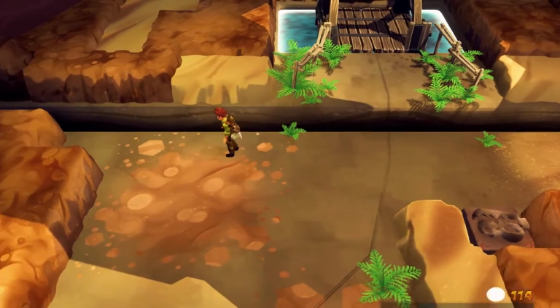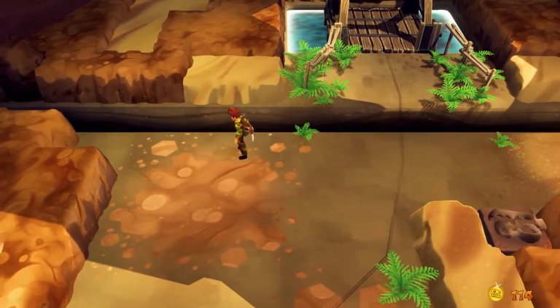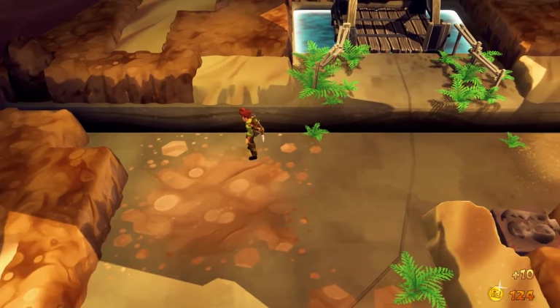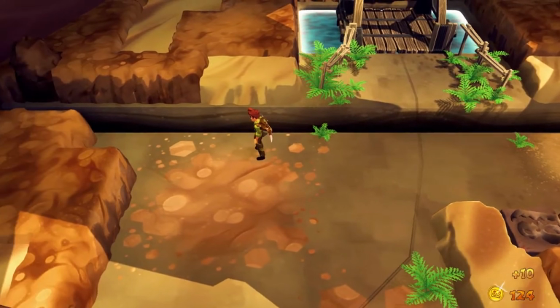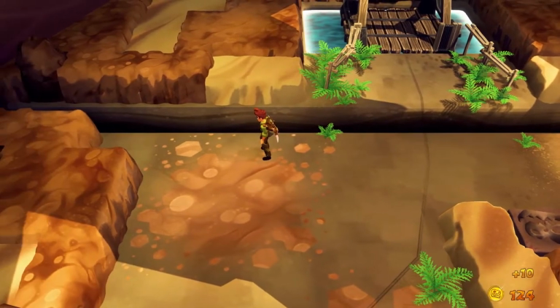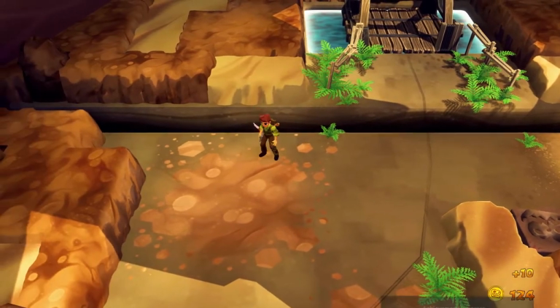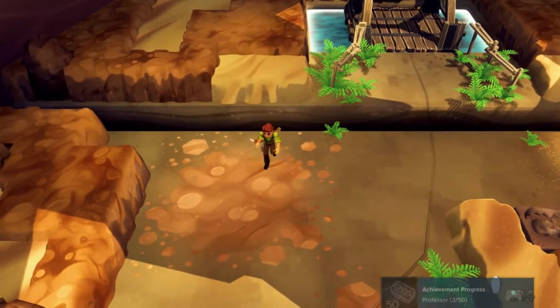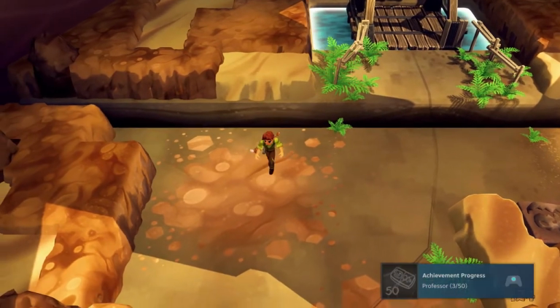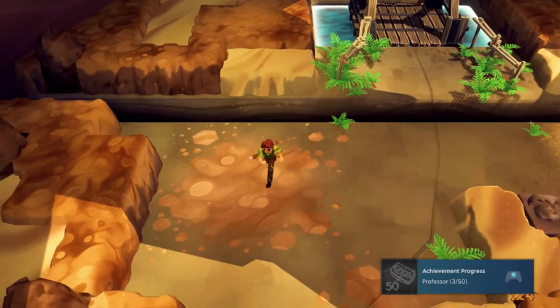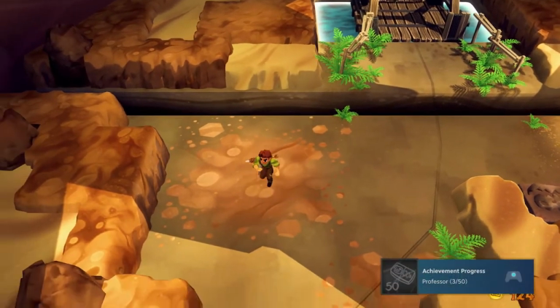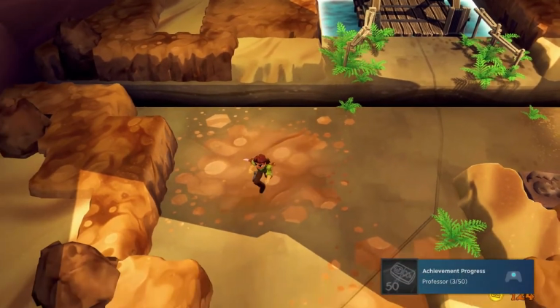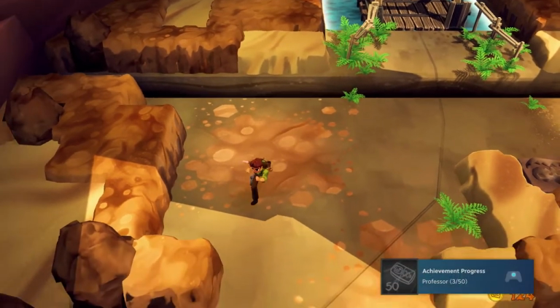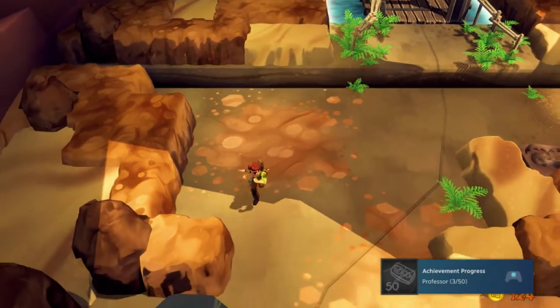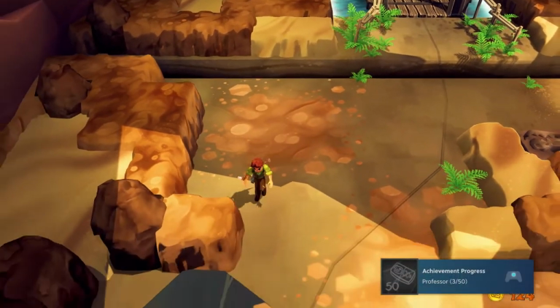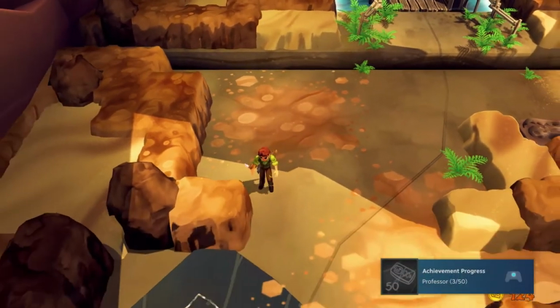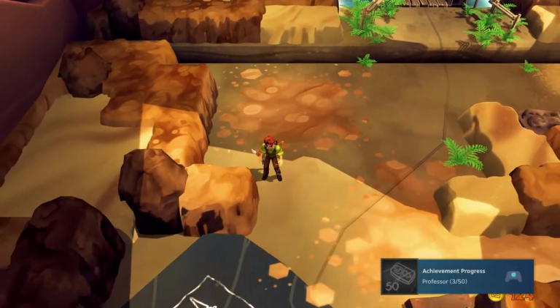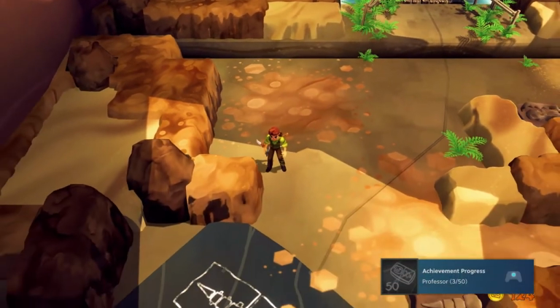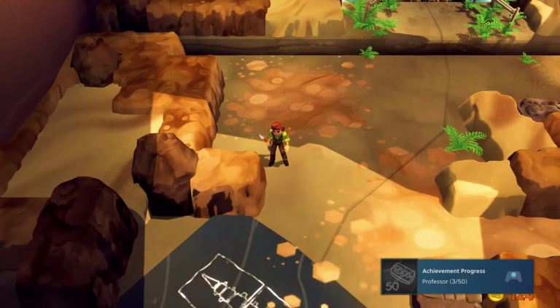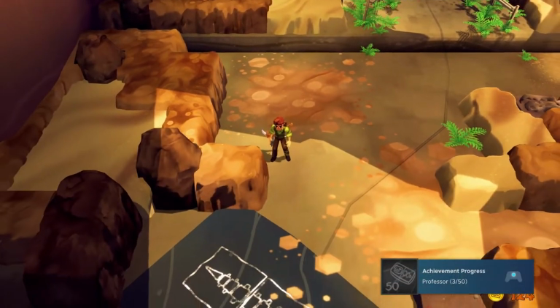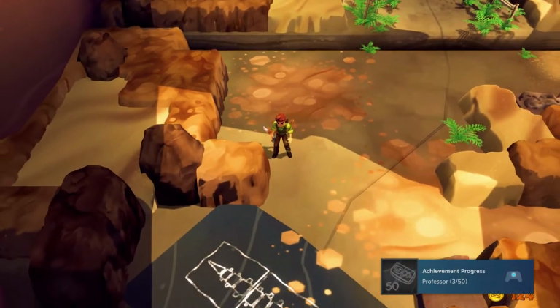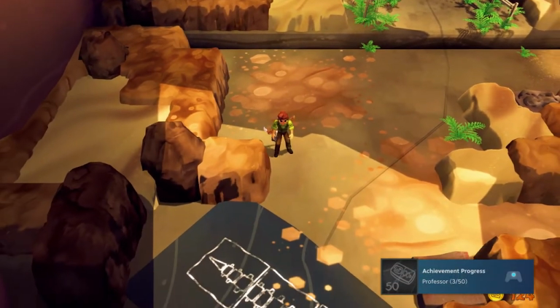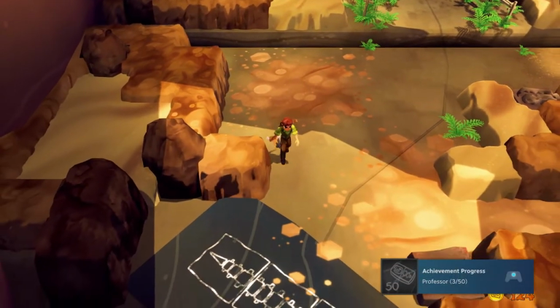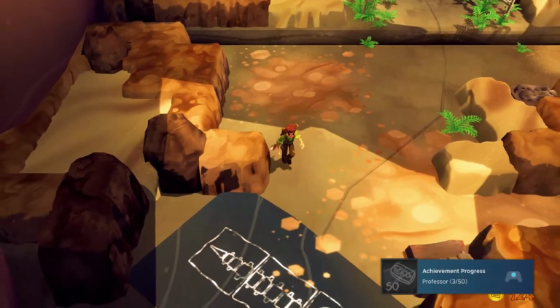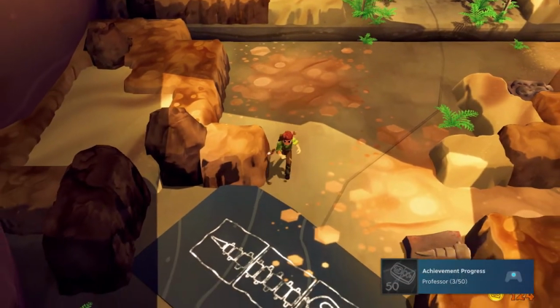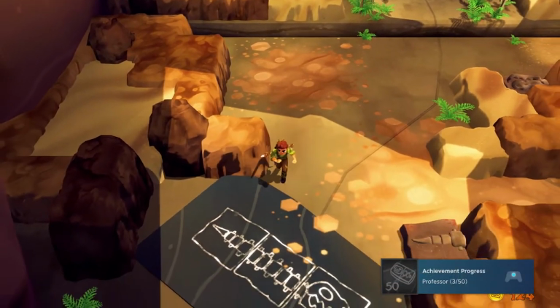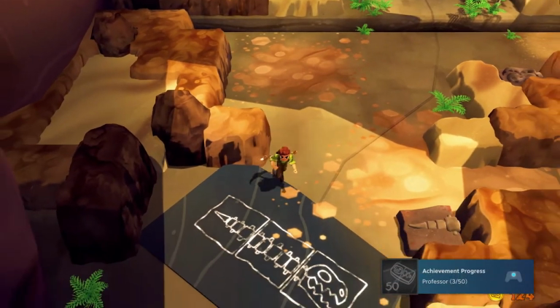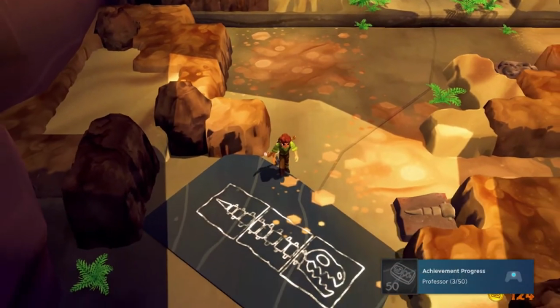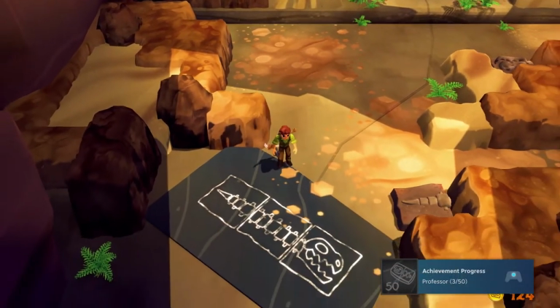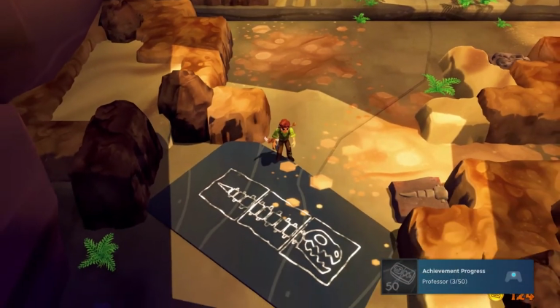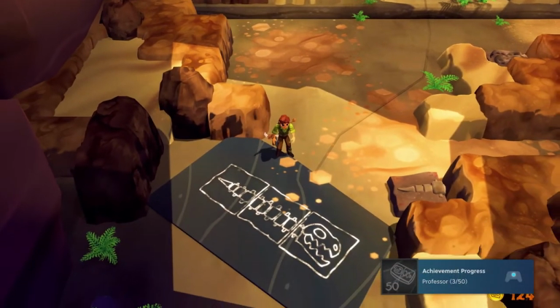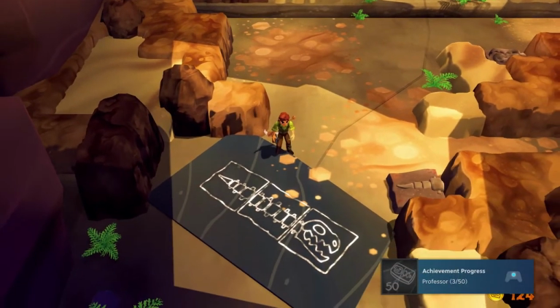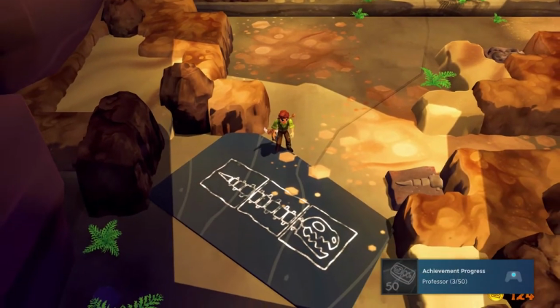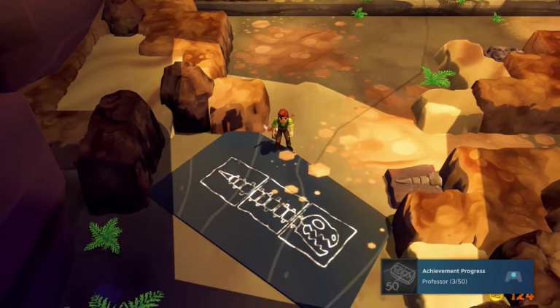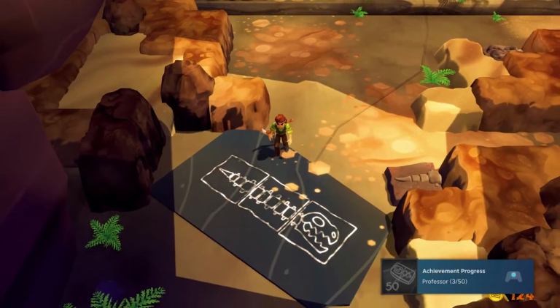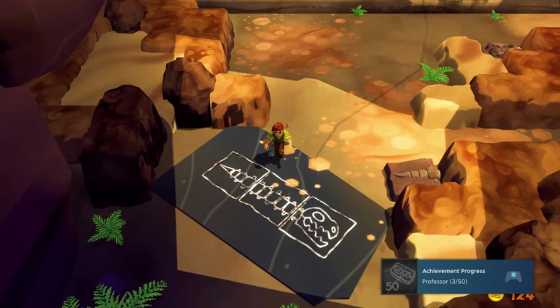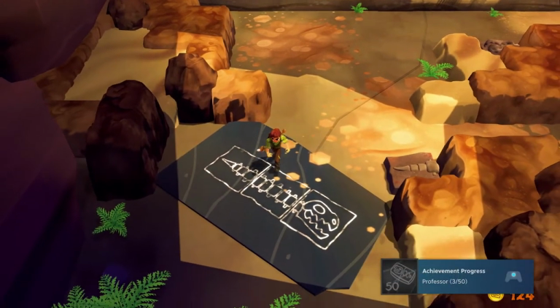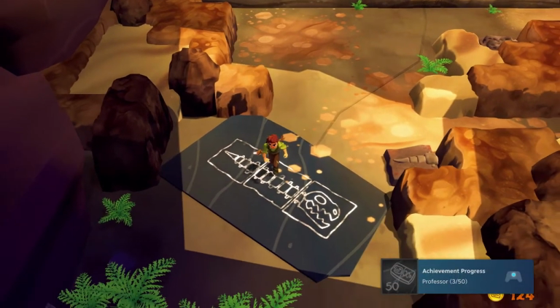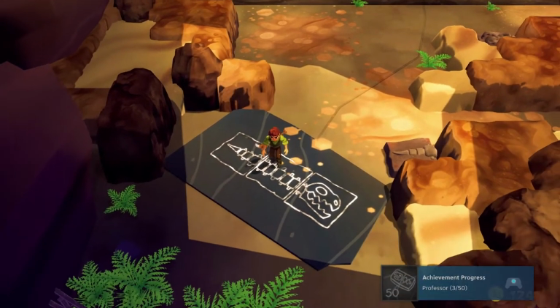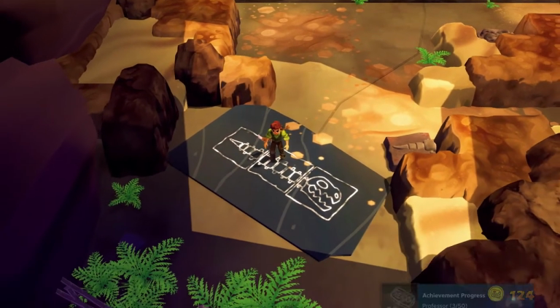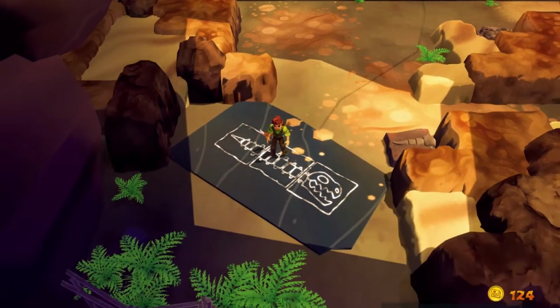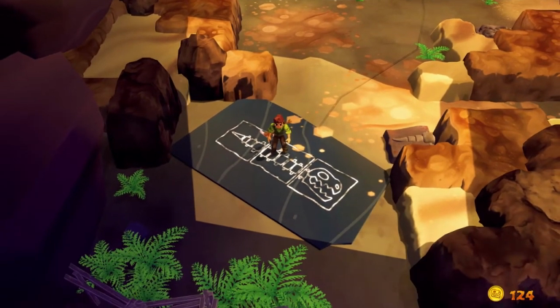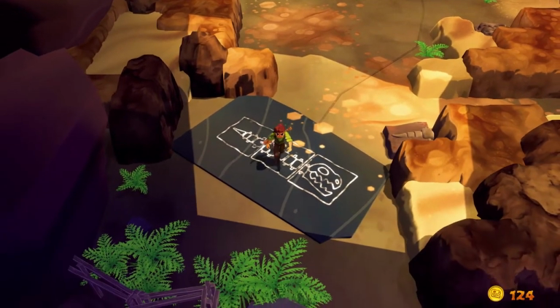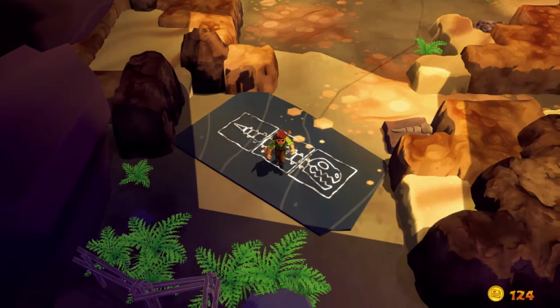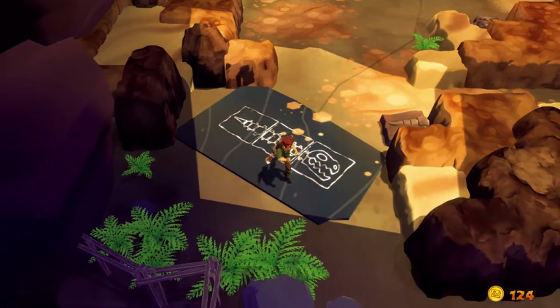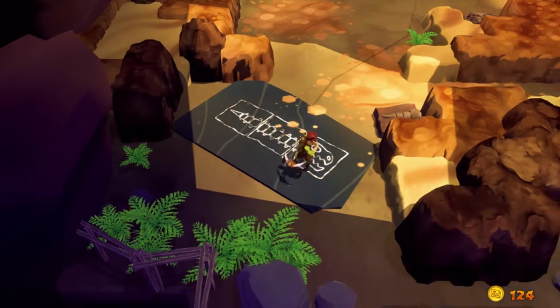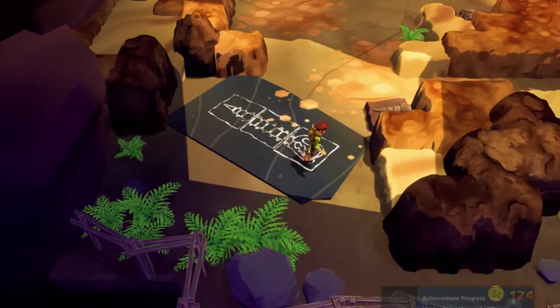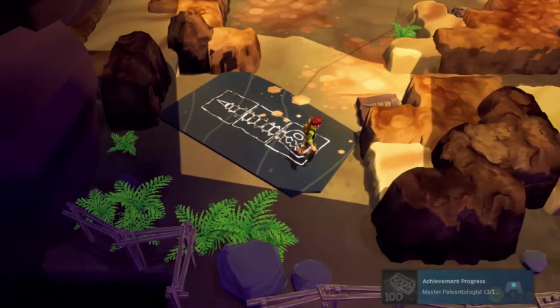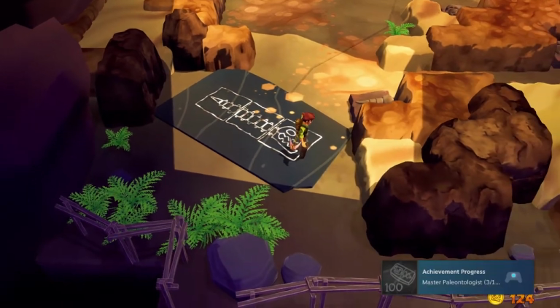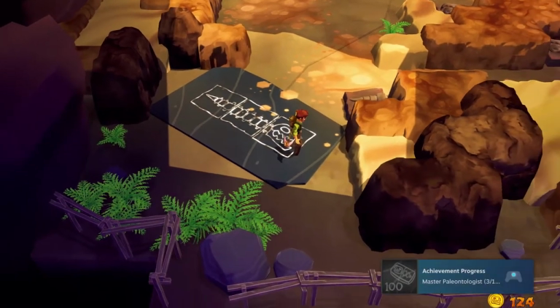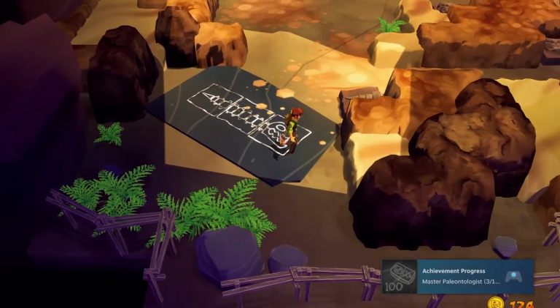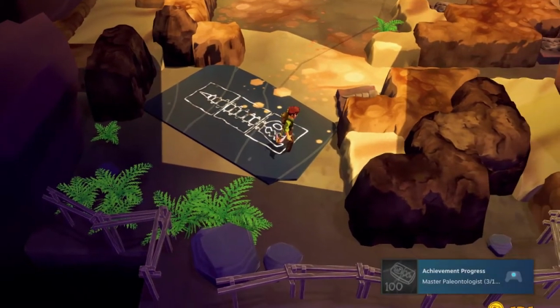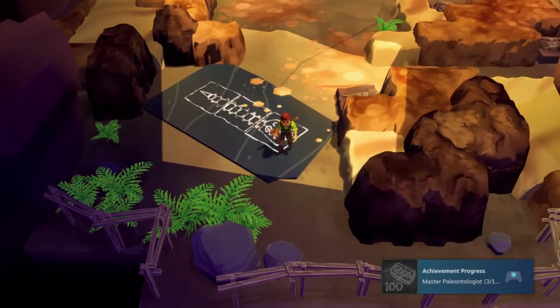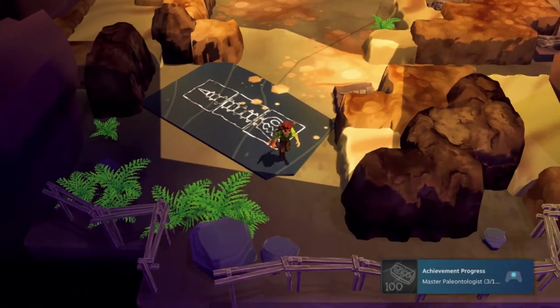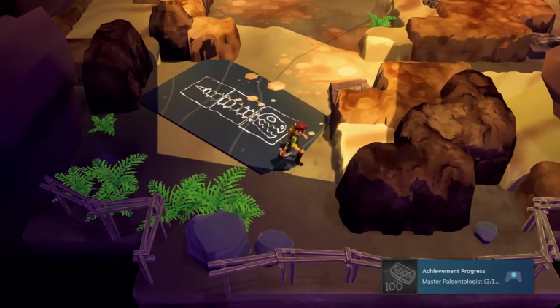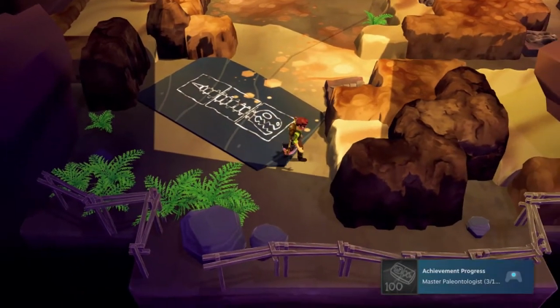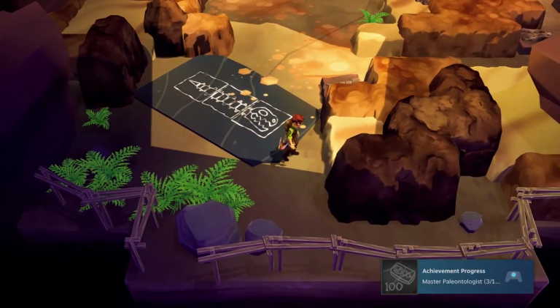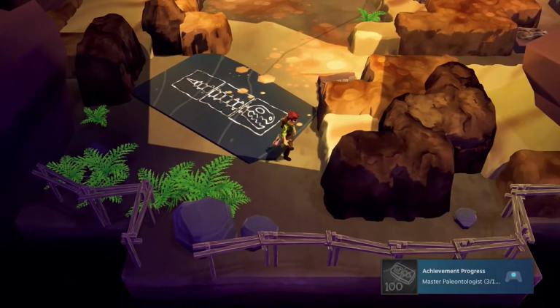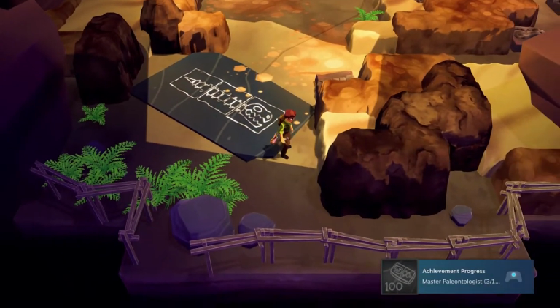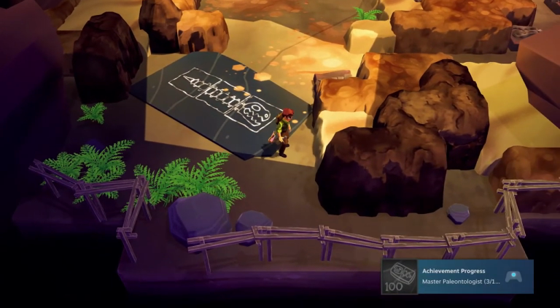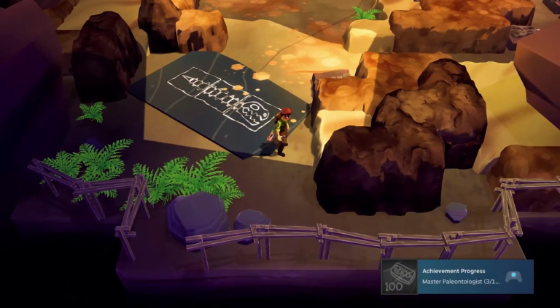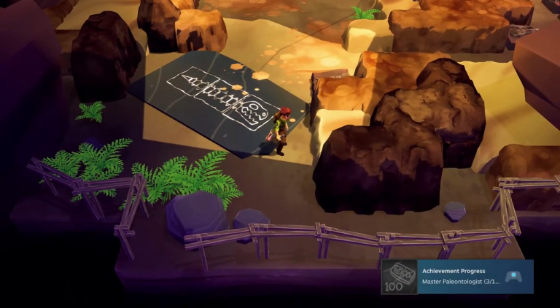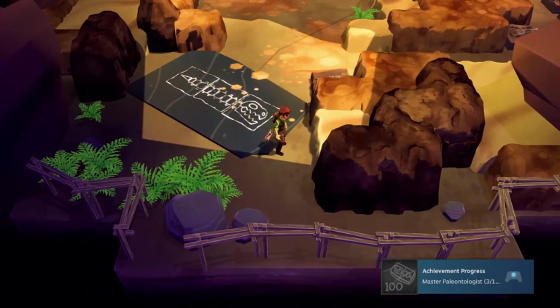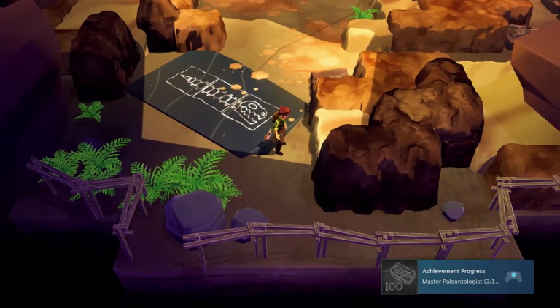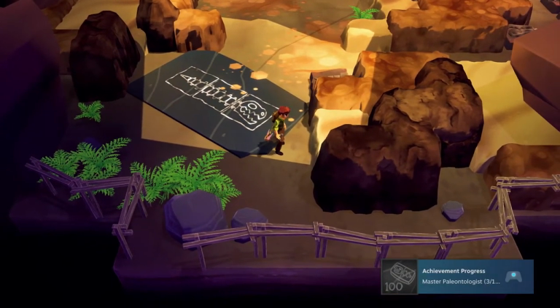For each complete skeleton you get some money which you can spend on stuff like lamps to light areas up and scare away beasties, which we shall look at a little bit later on.